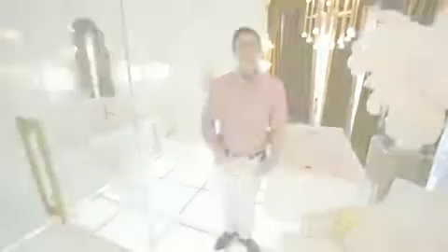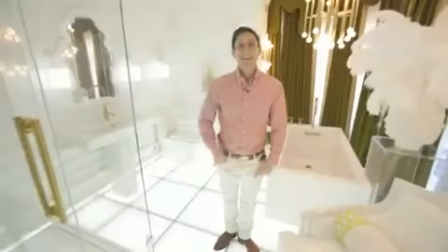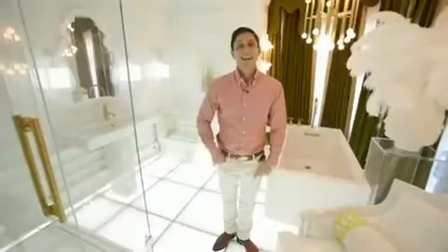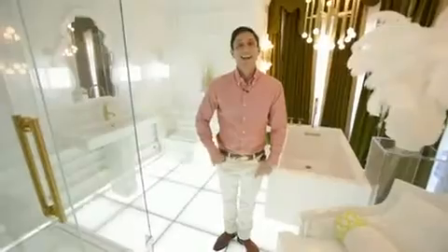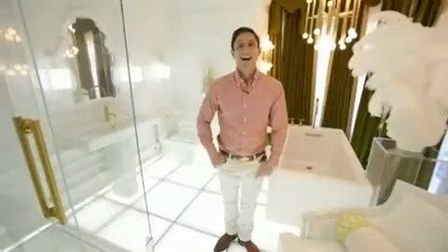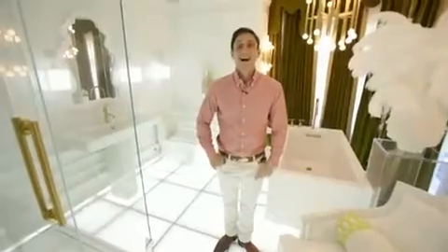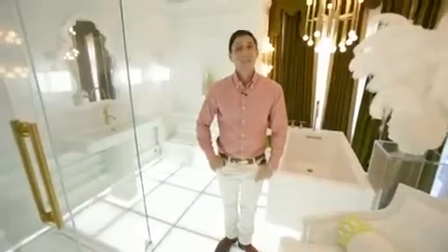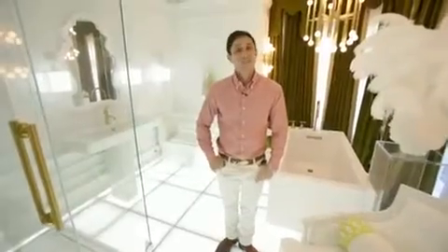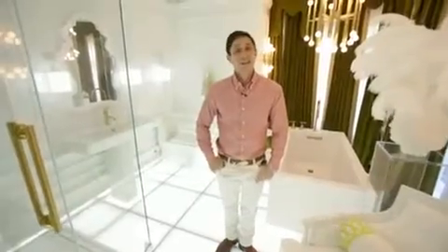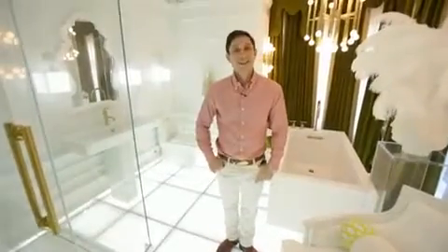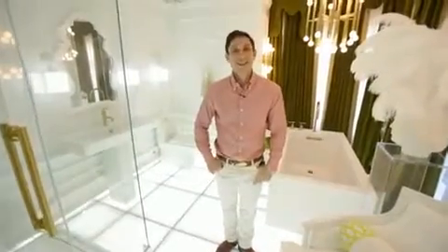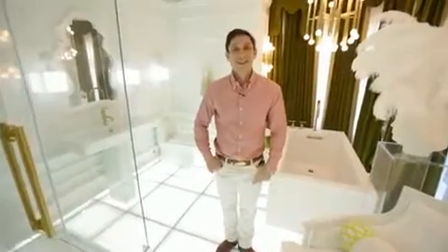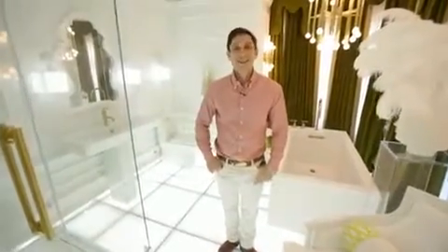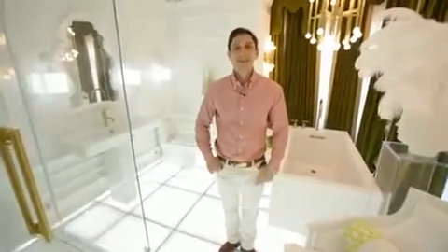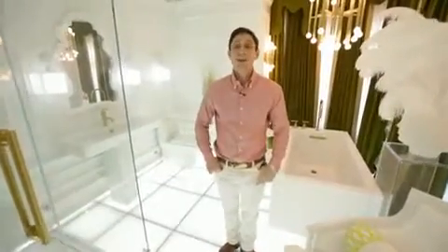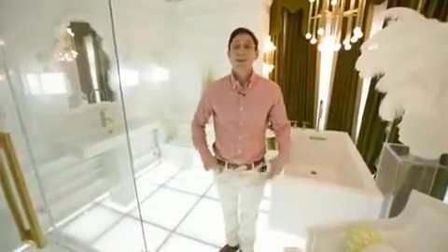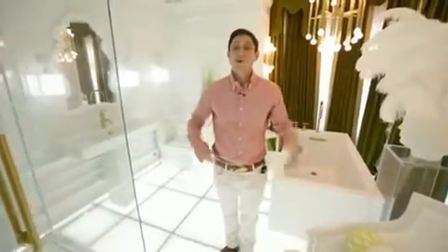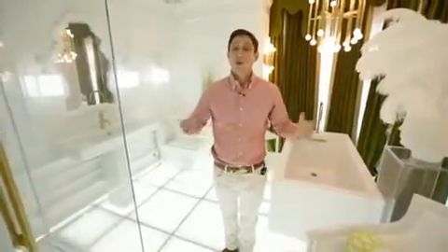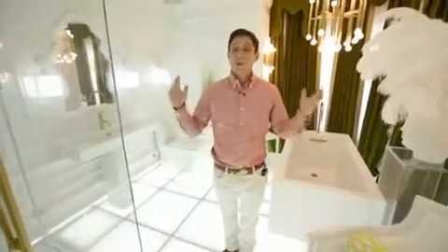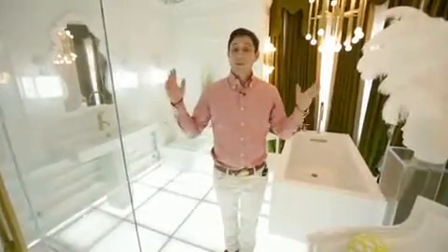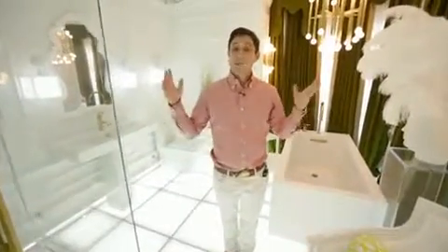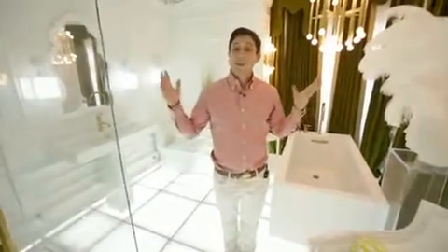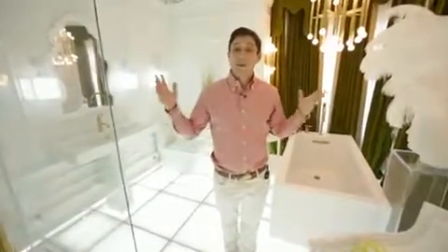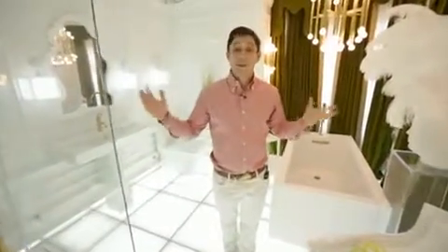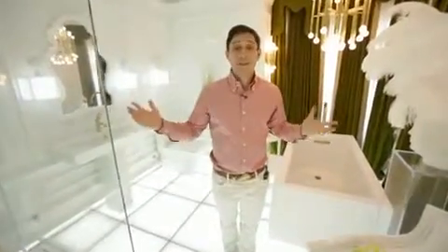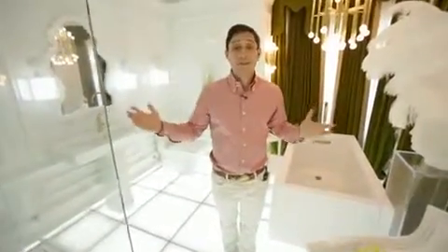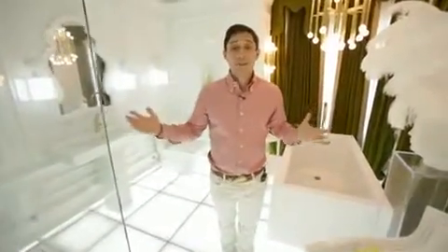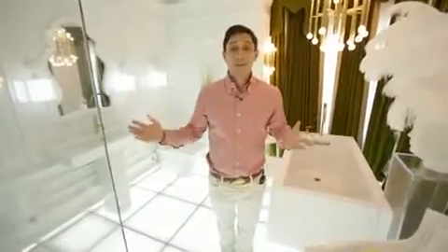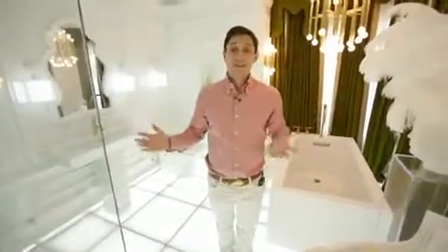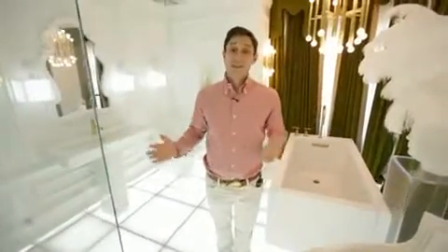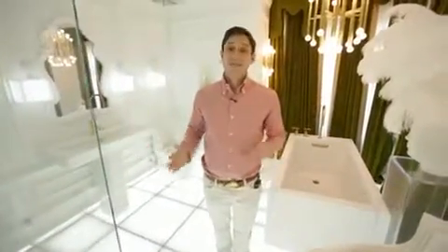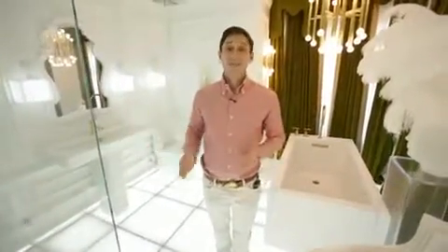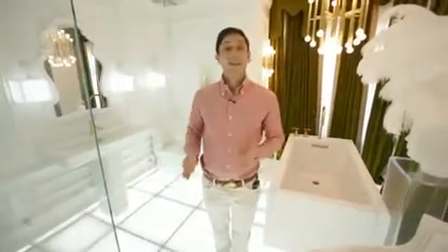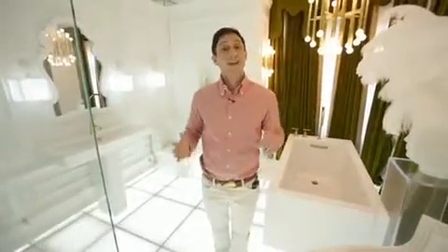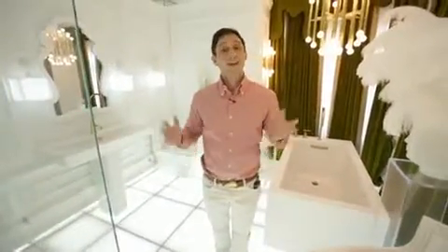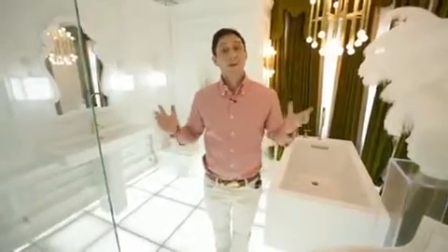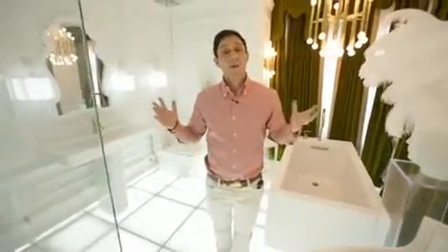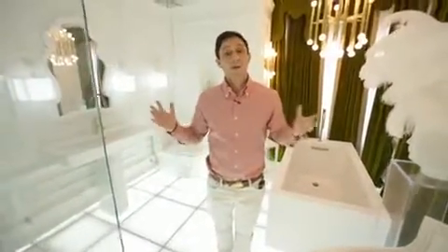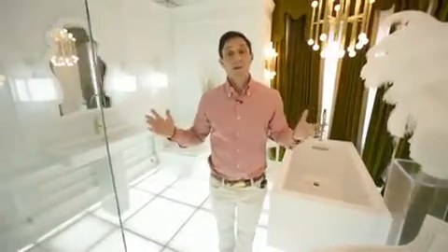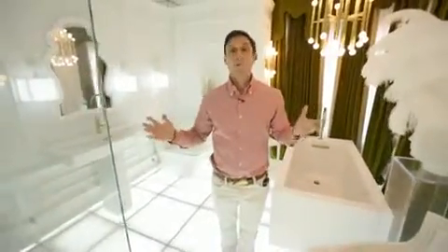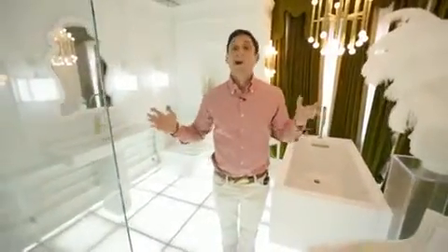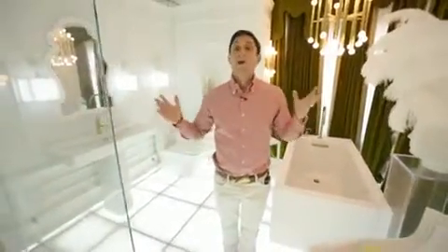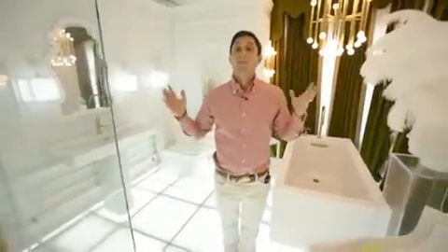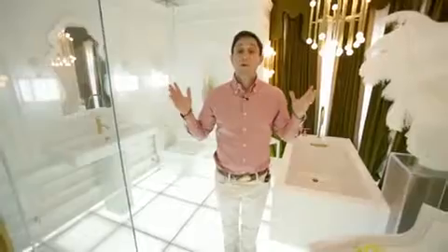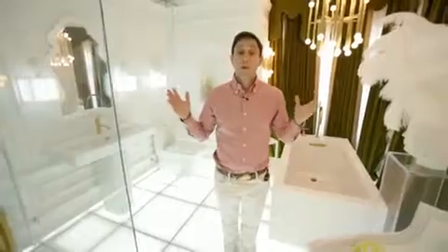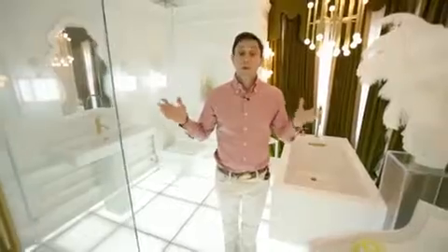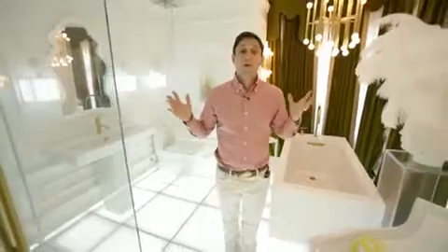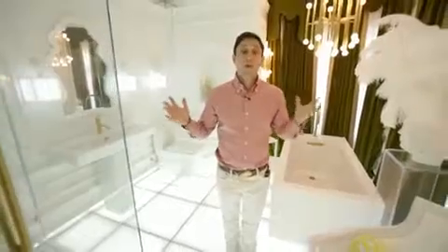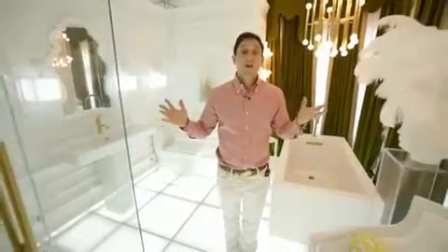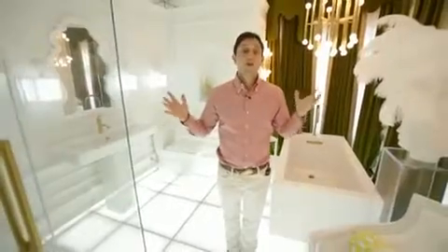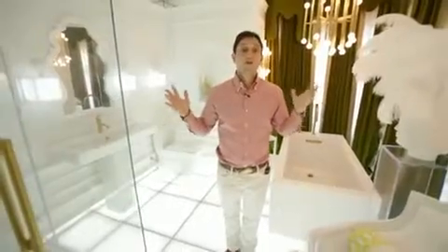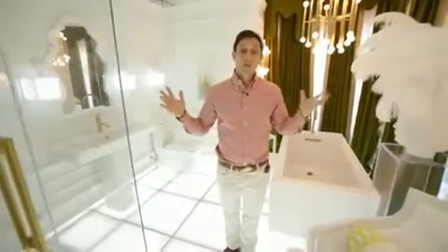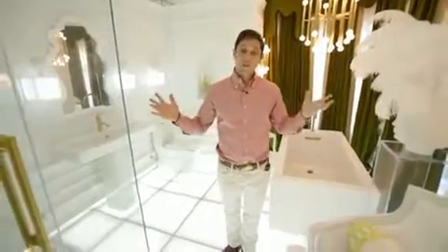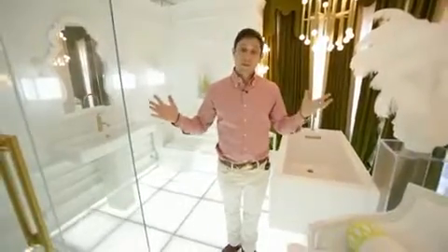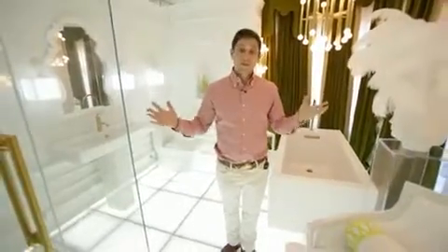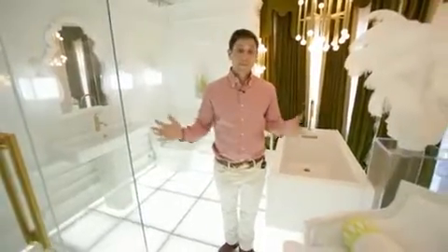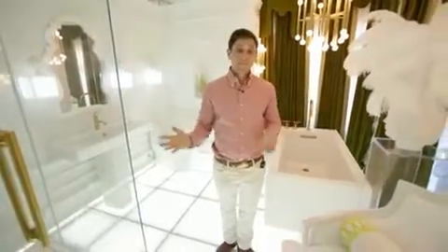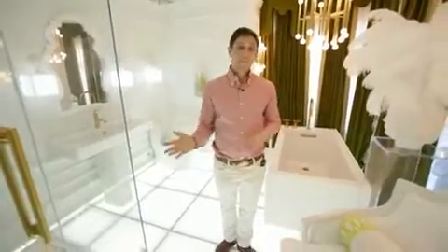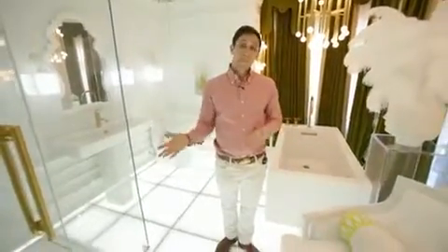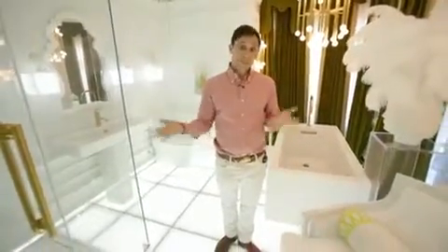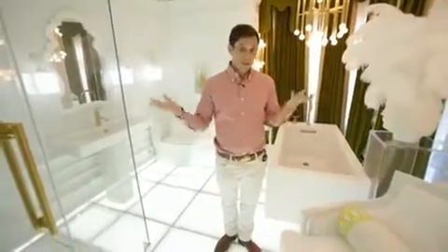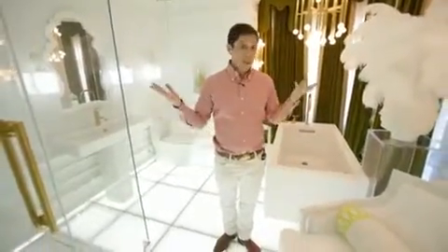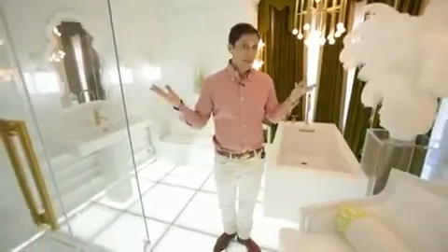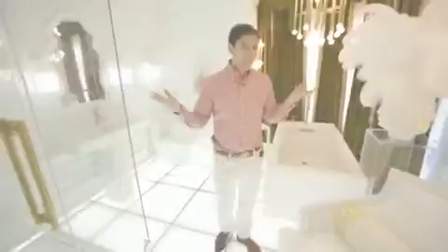Hi, I'm Jonathan Adler. Welcome to my room at the Kohler Design Center. I call my room BarrocoCo Futurism. Come on in.